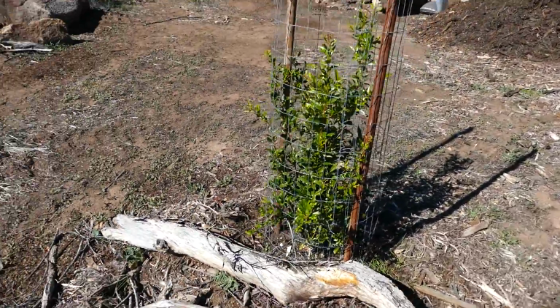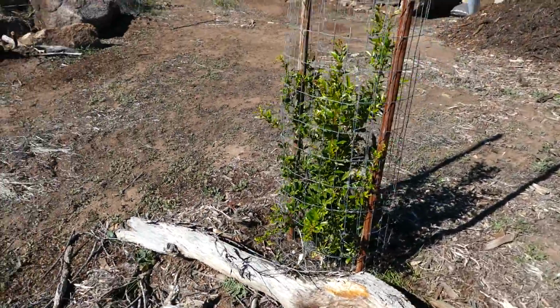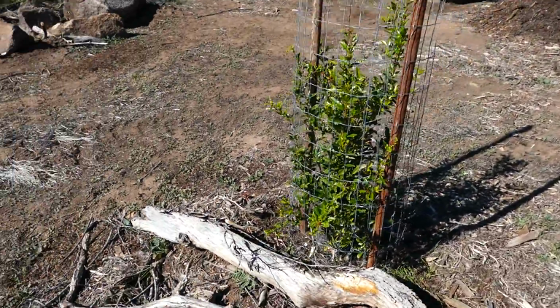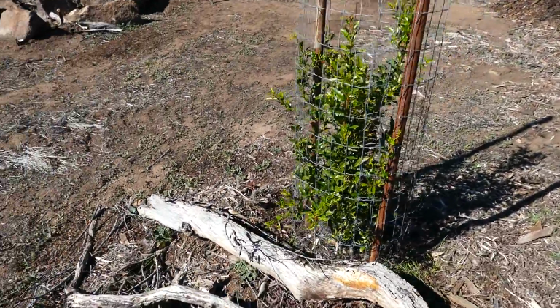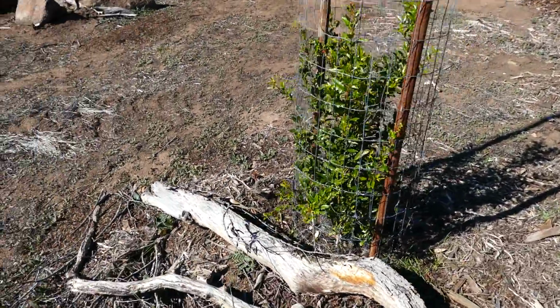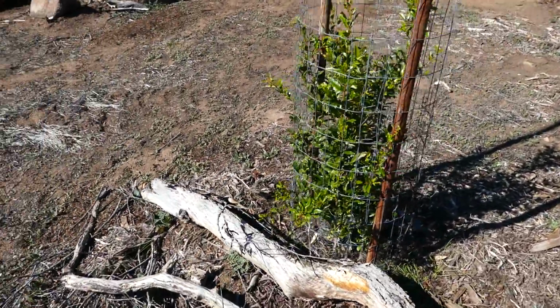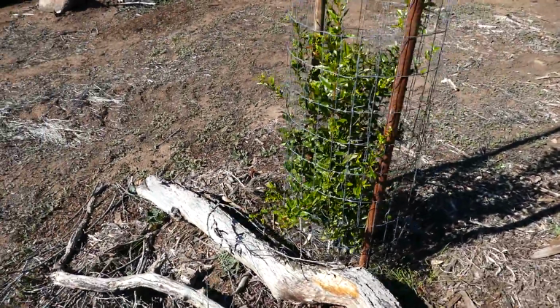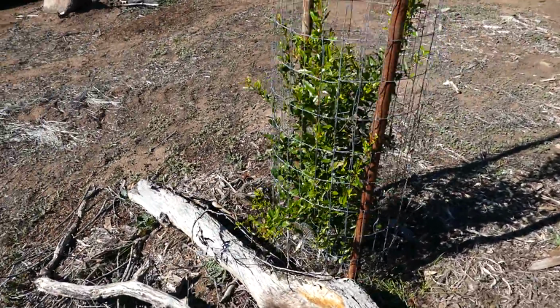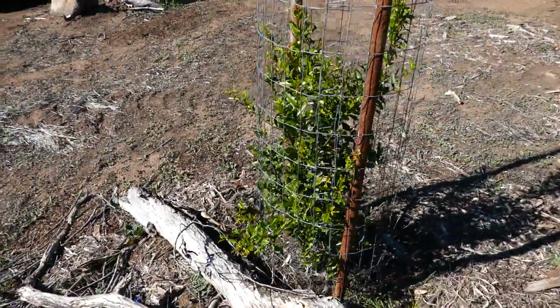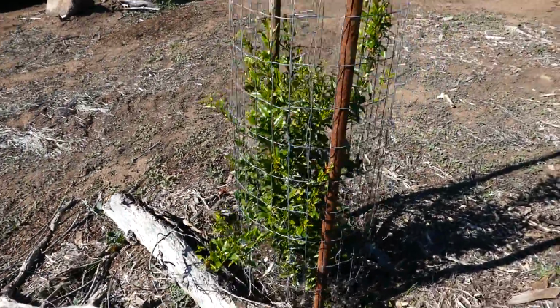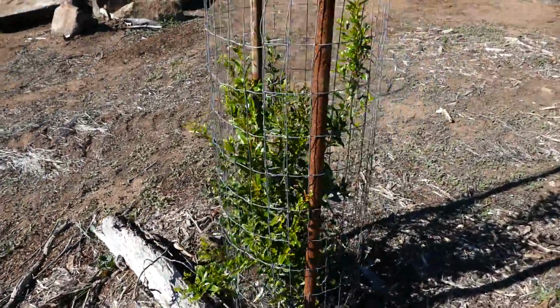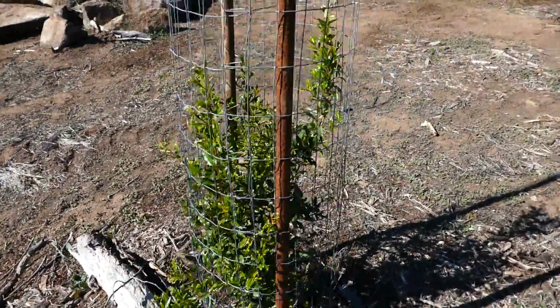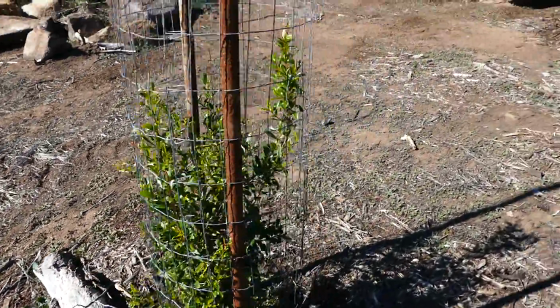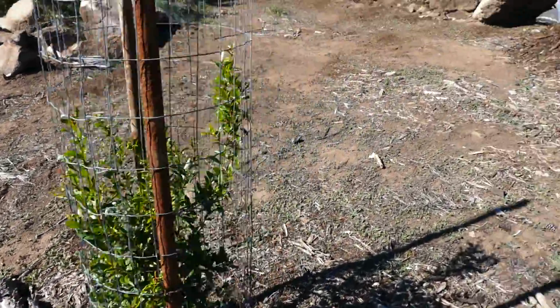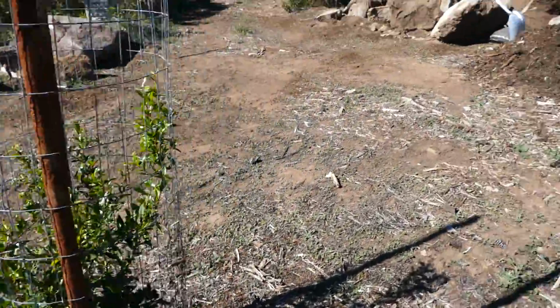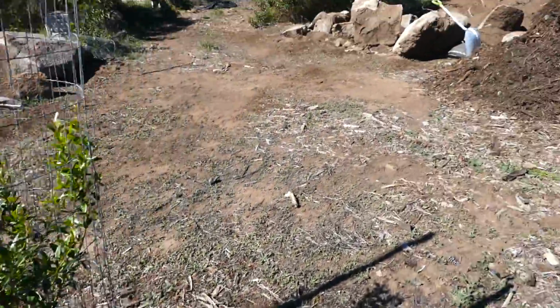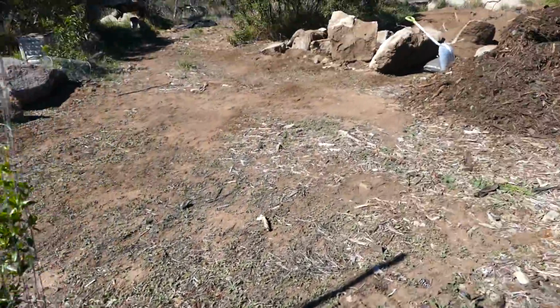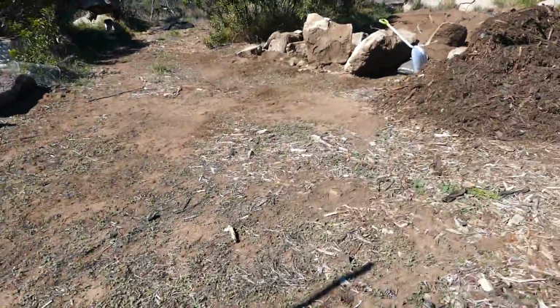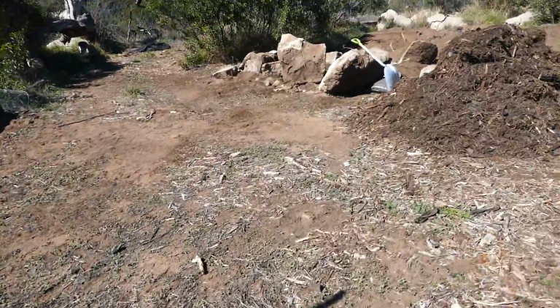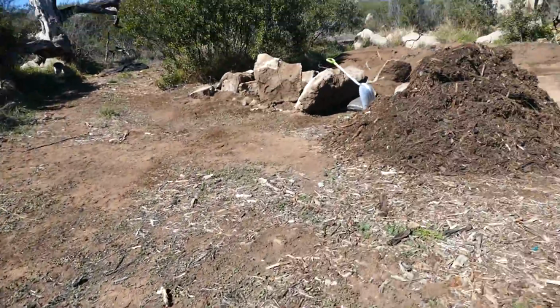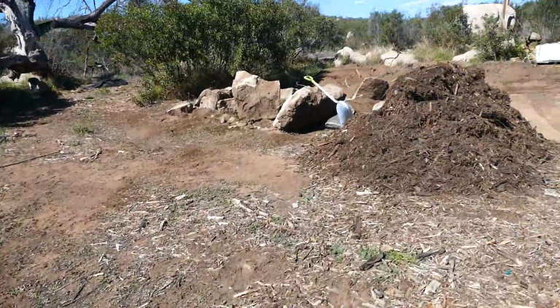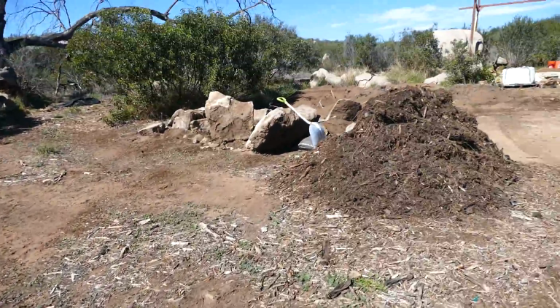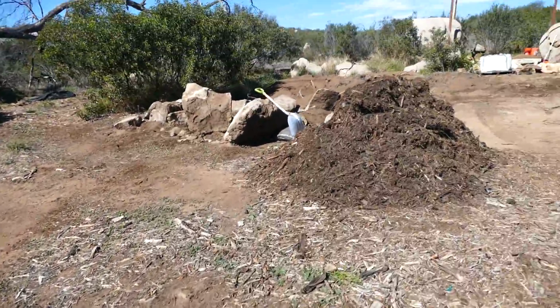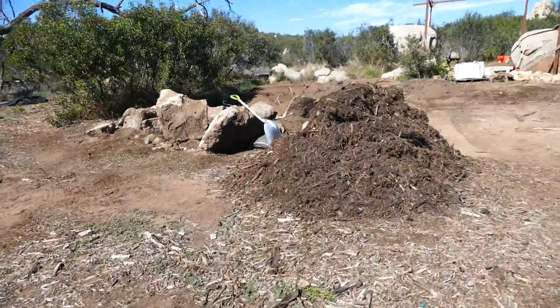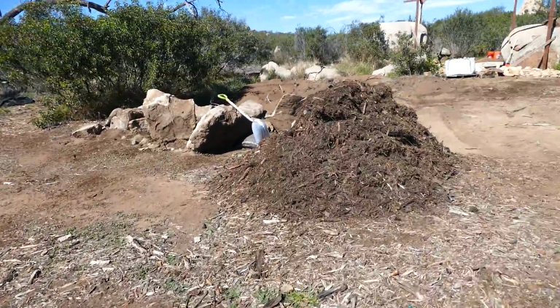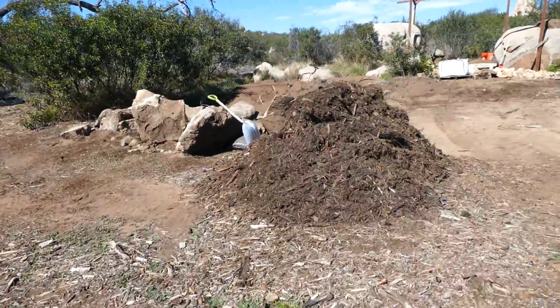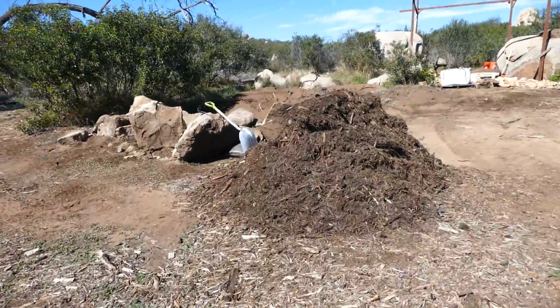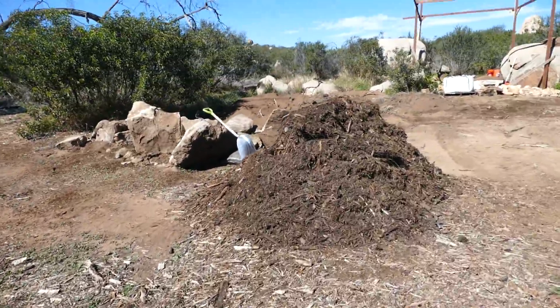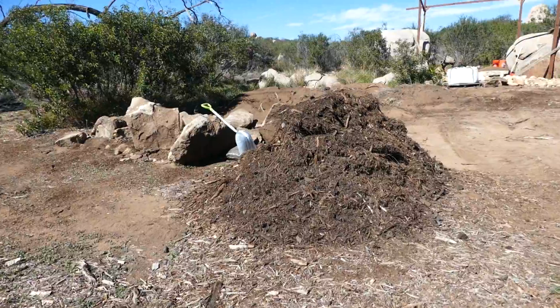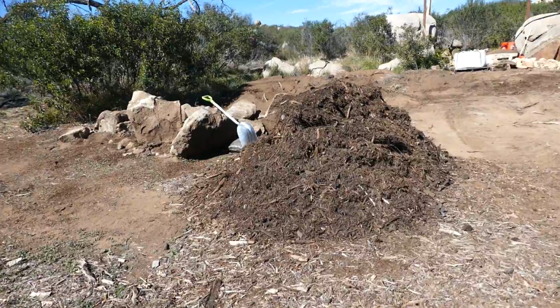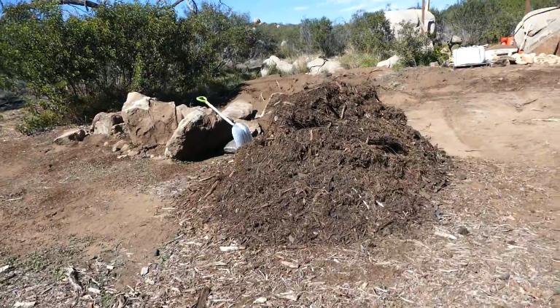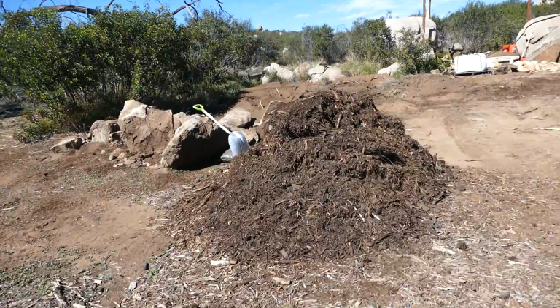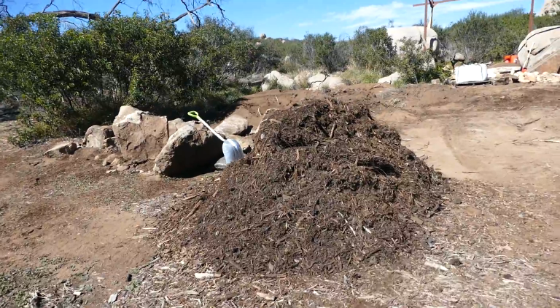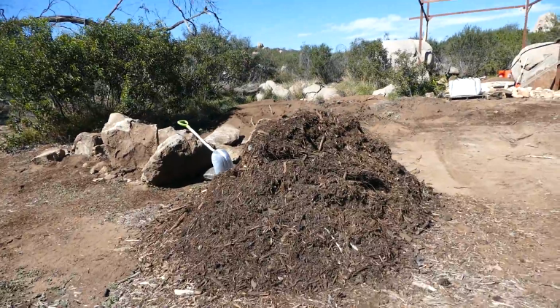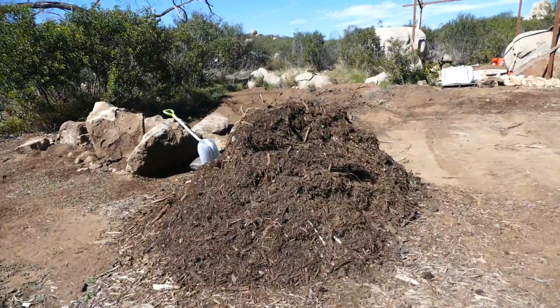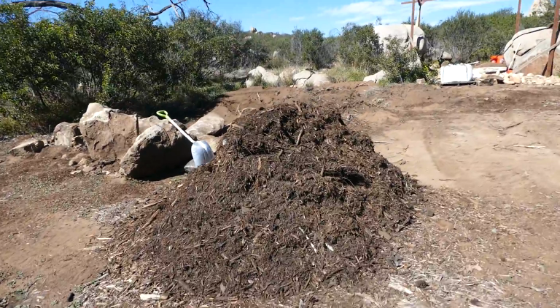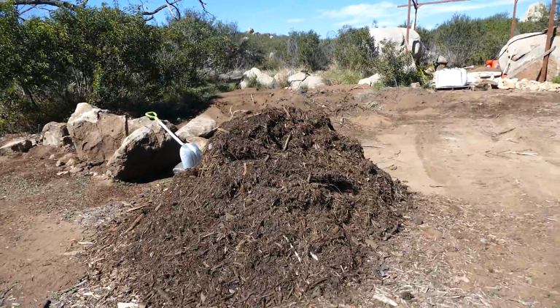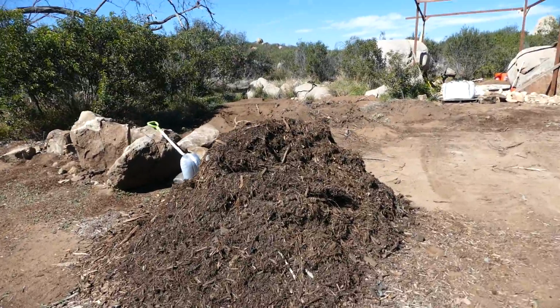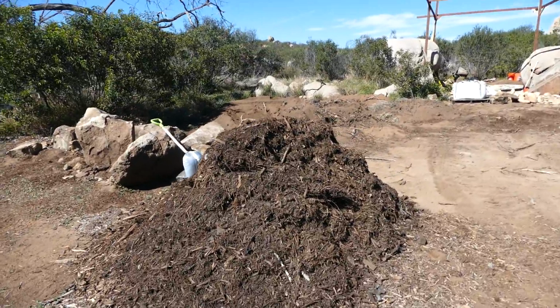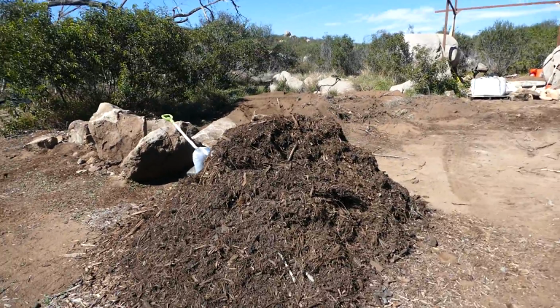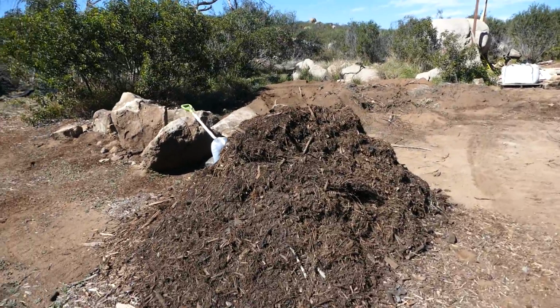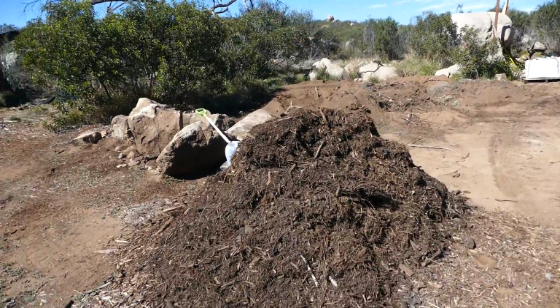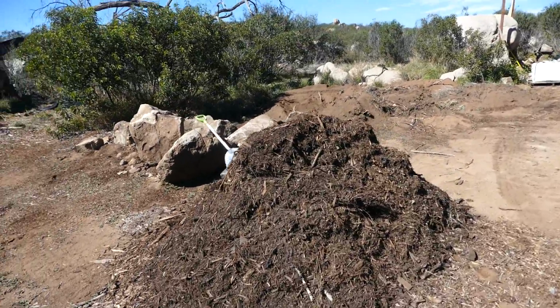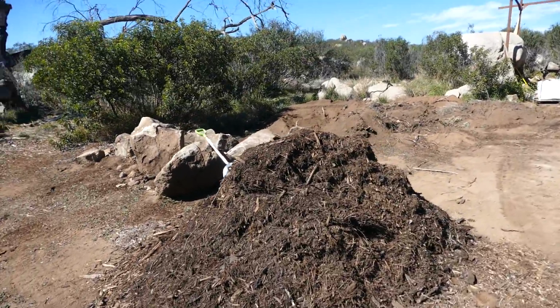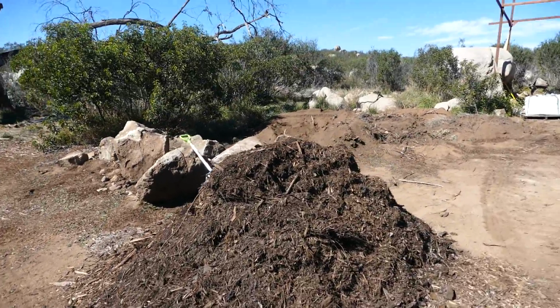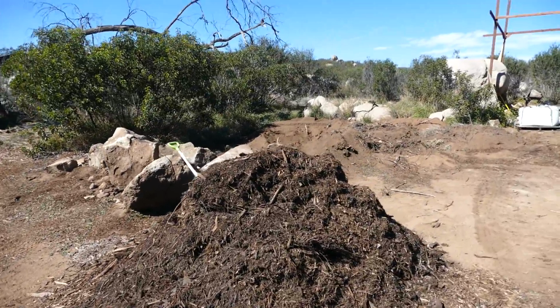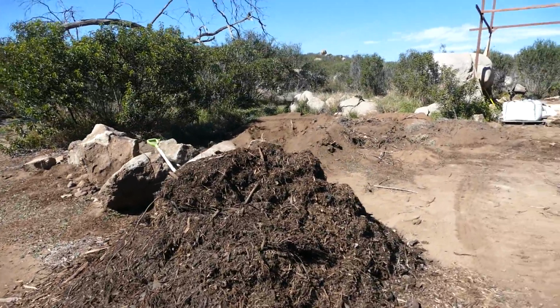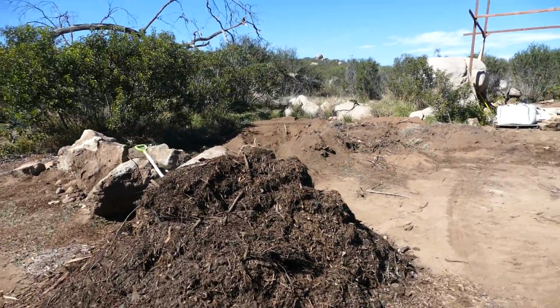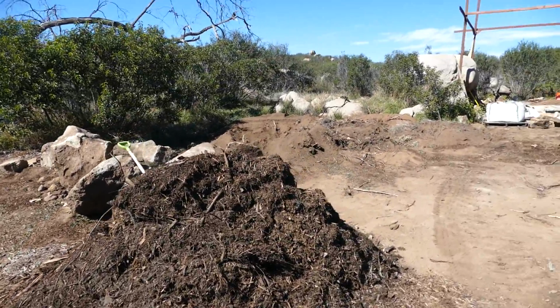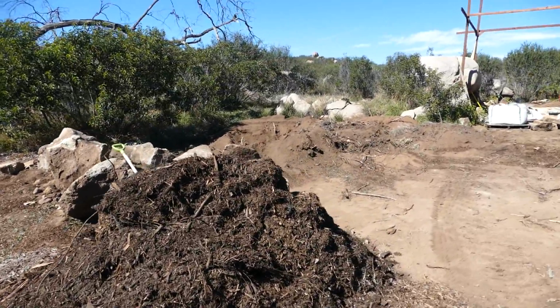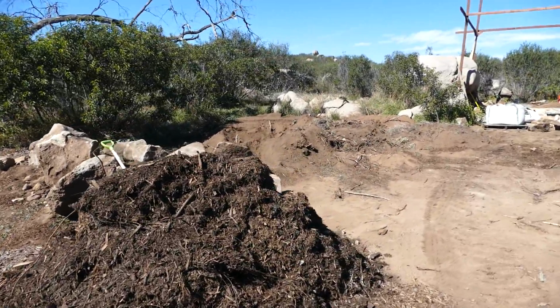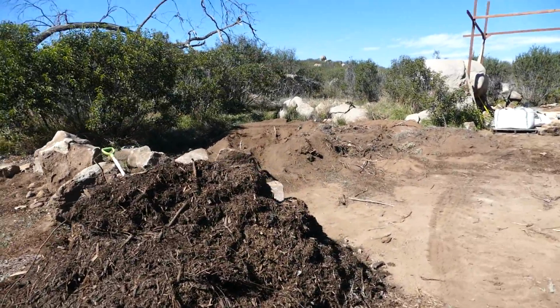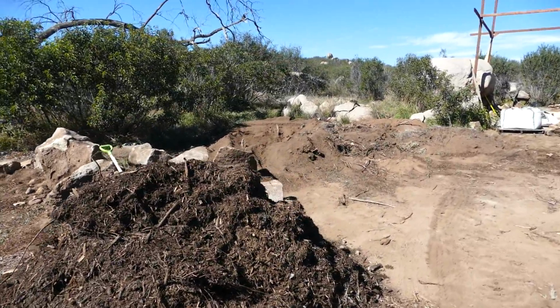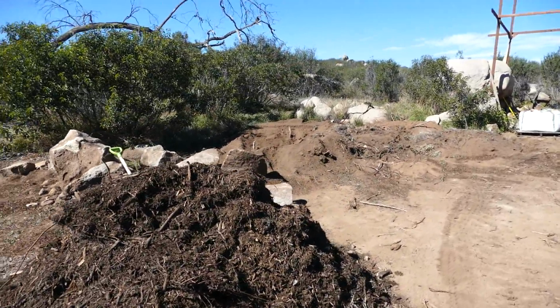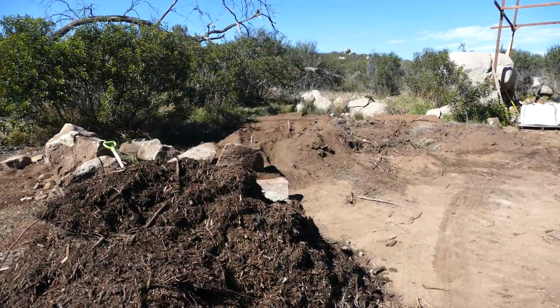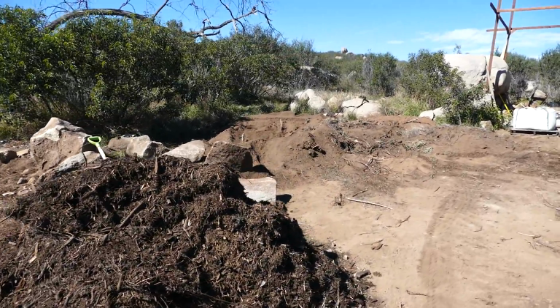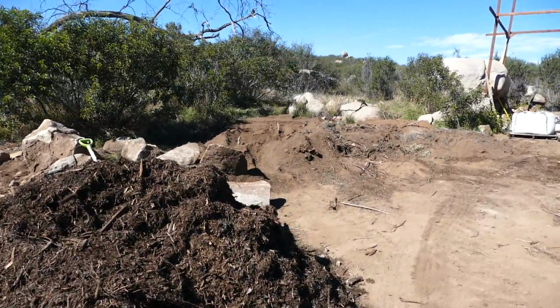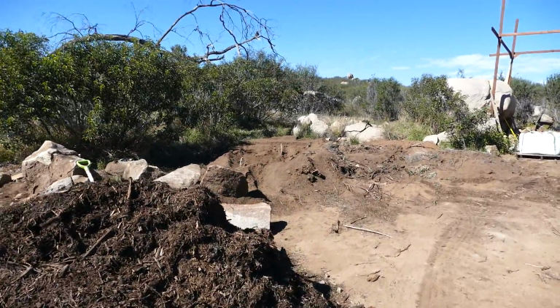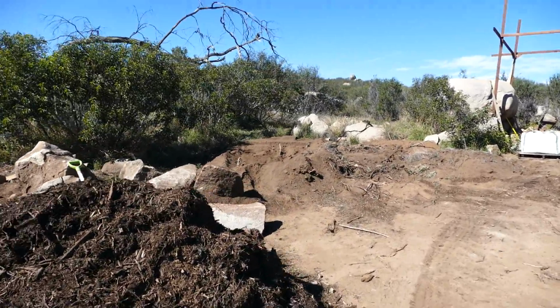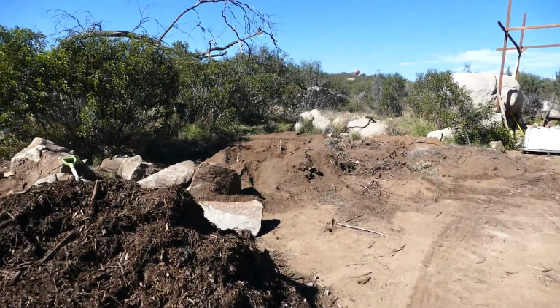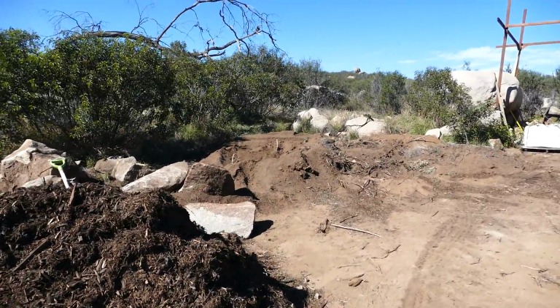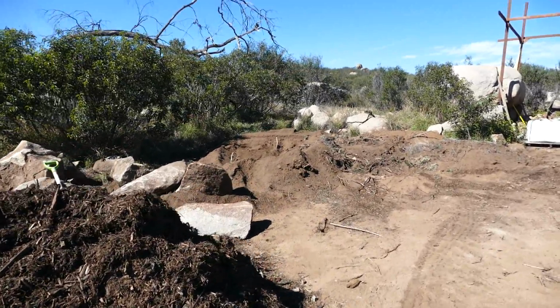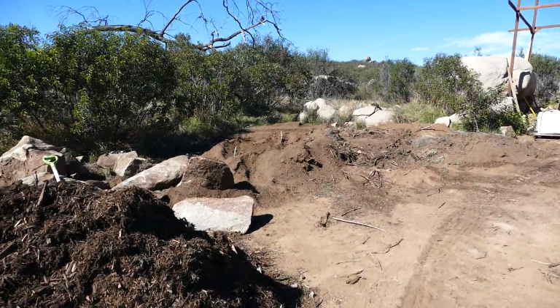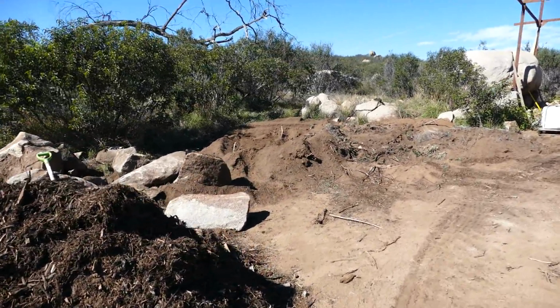Brought in some more mulch. Pomegranates are doing nice. Moved around some more dirt, doing a little earthworks.